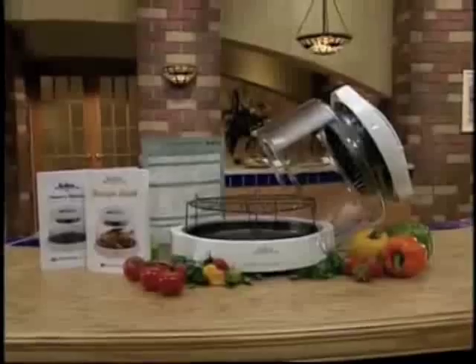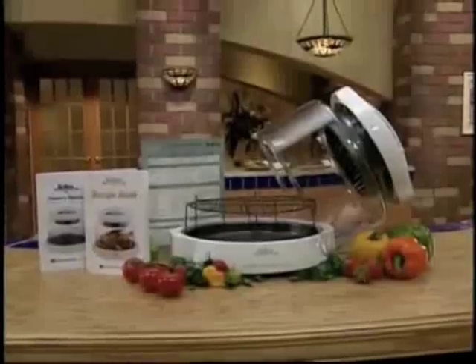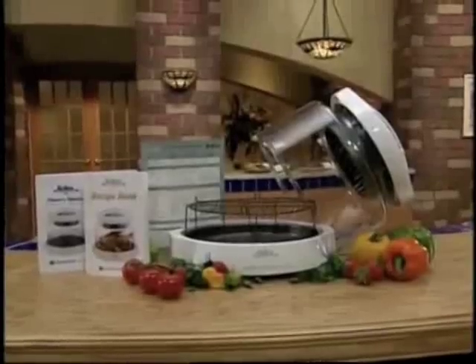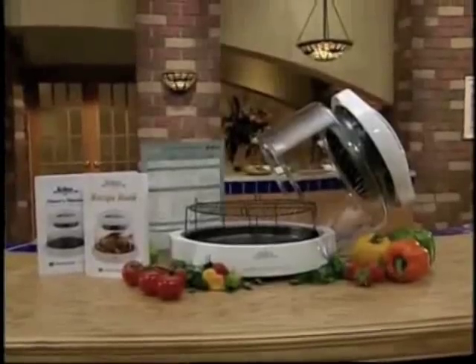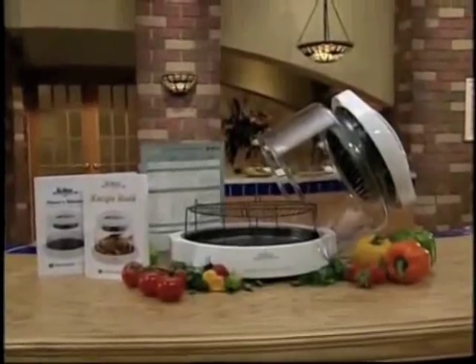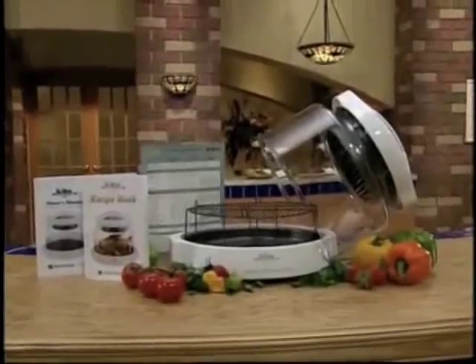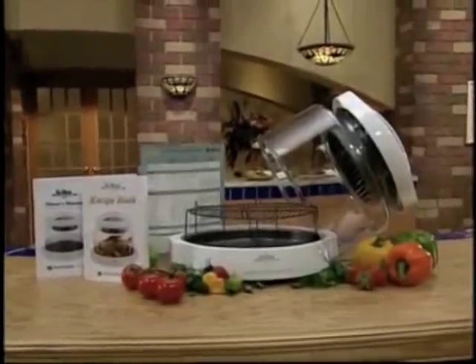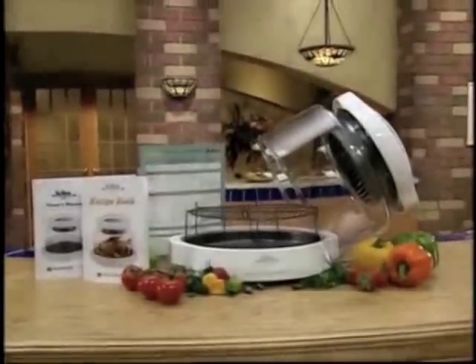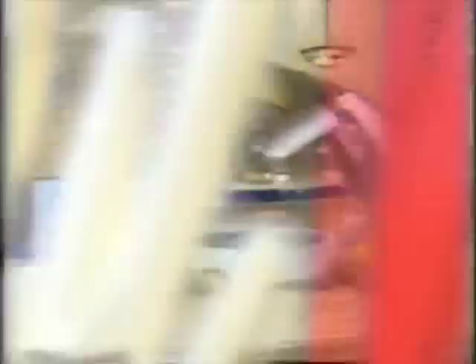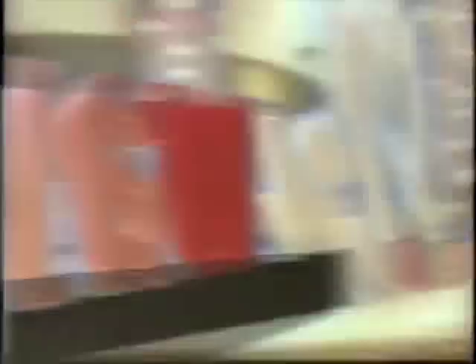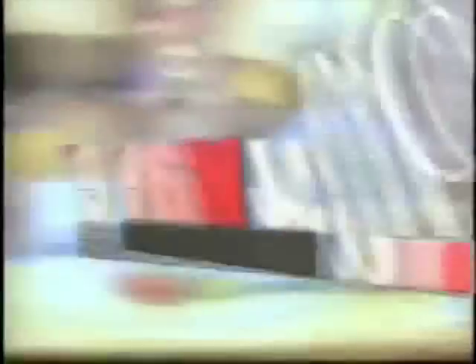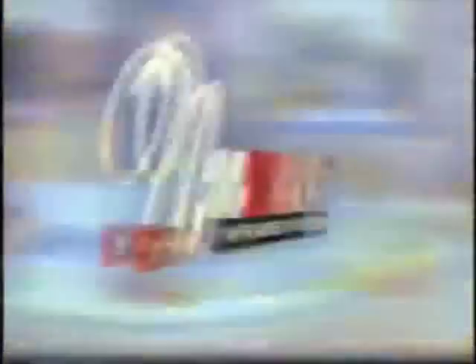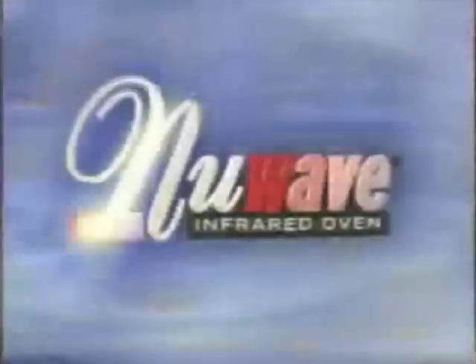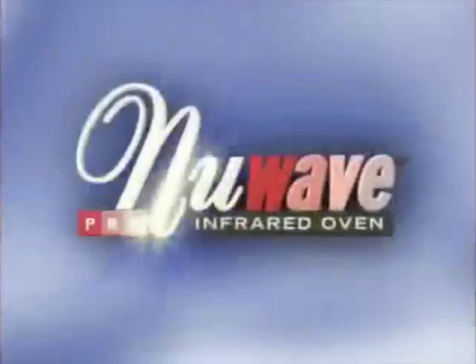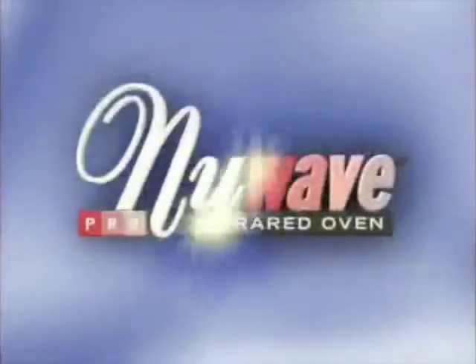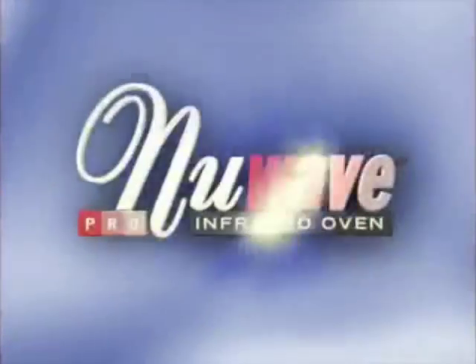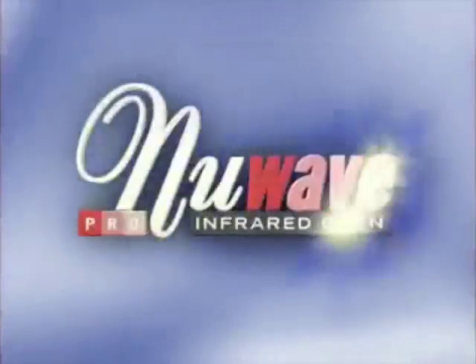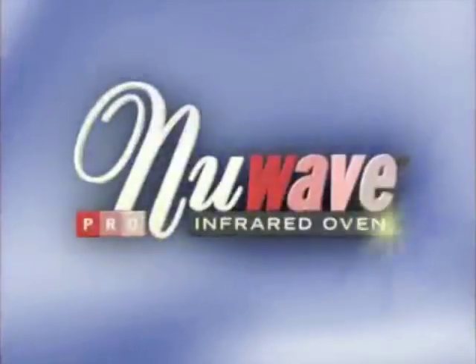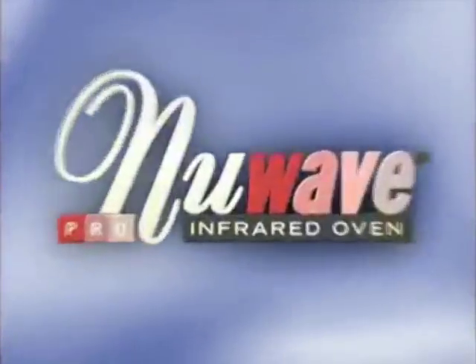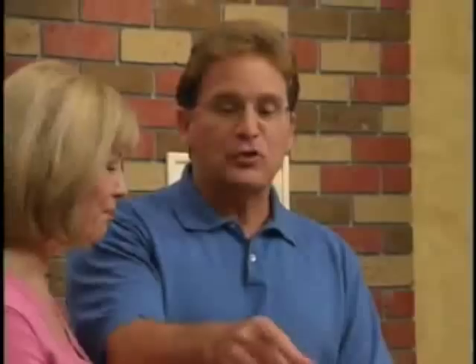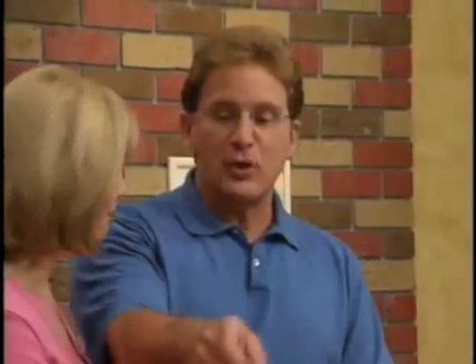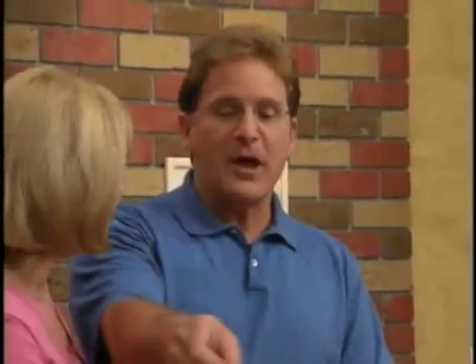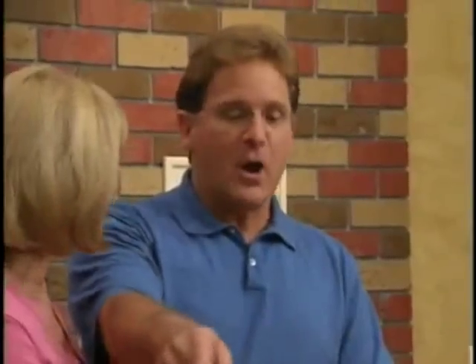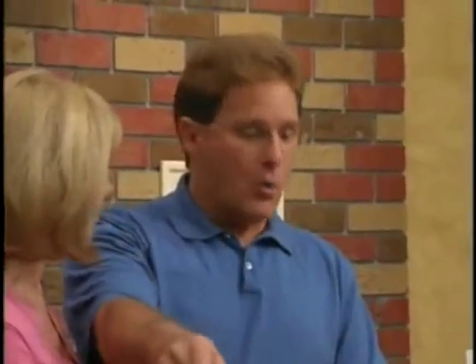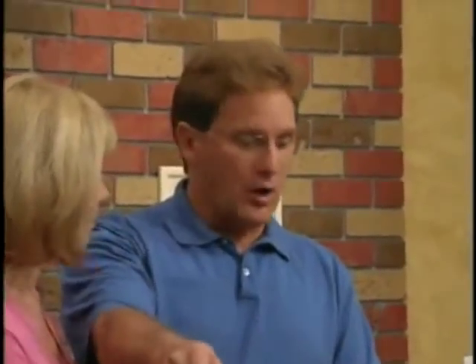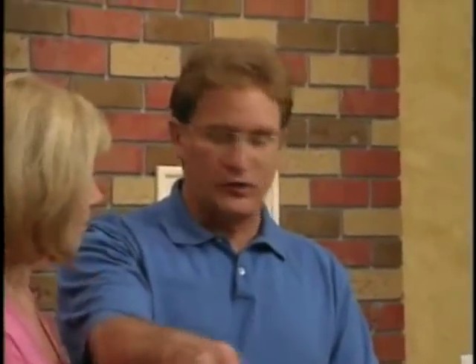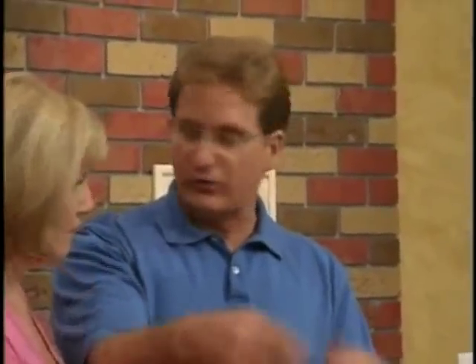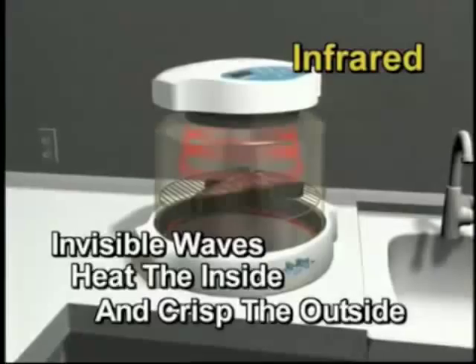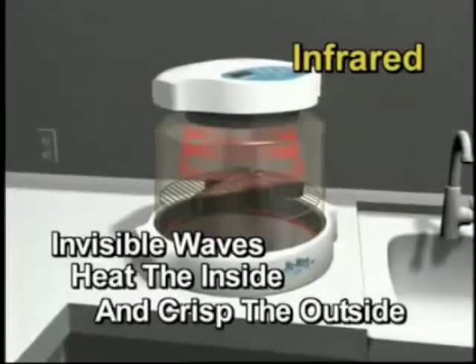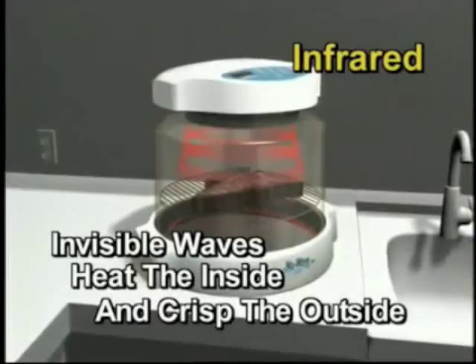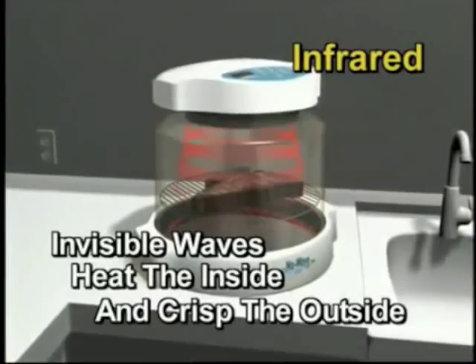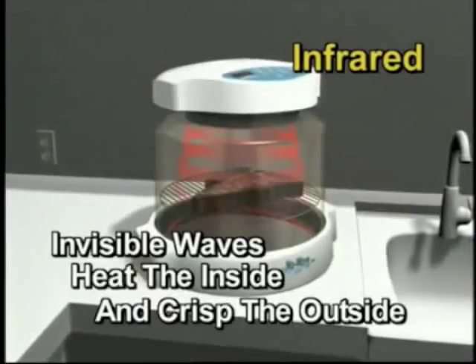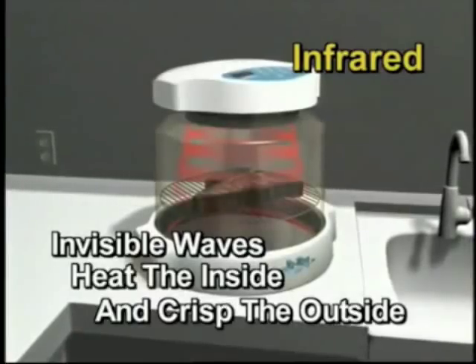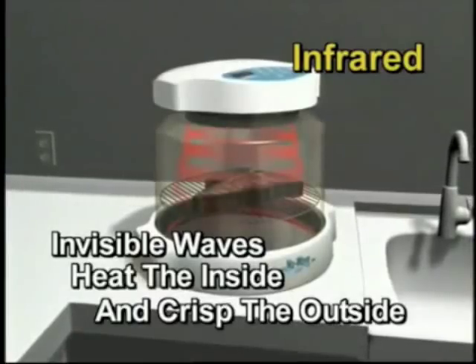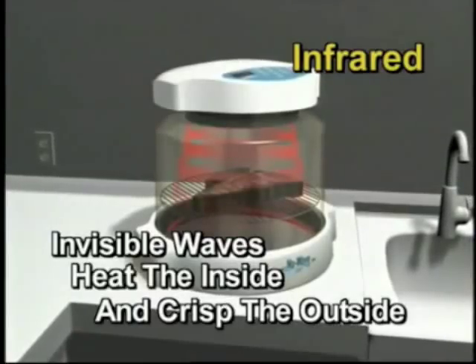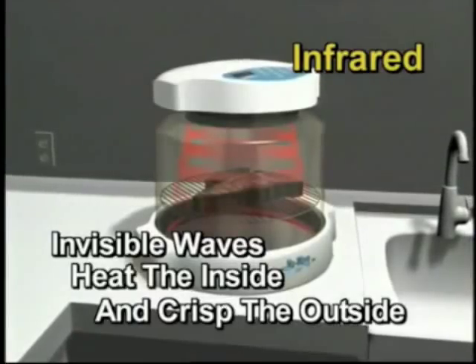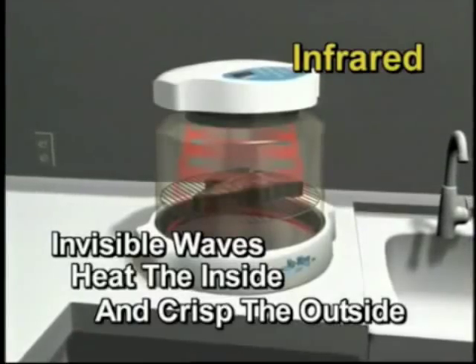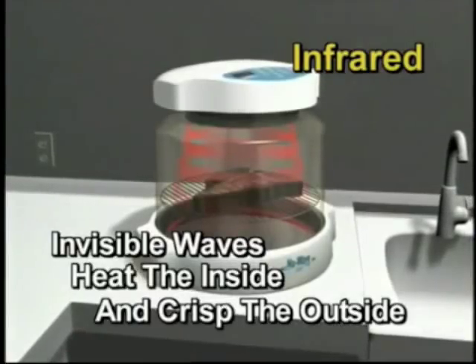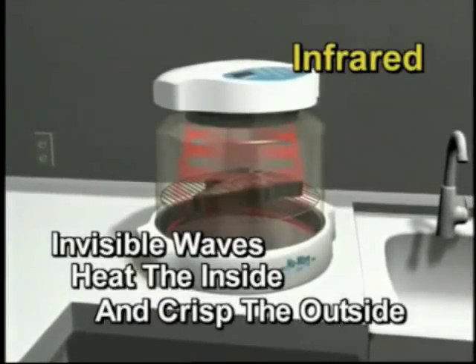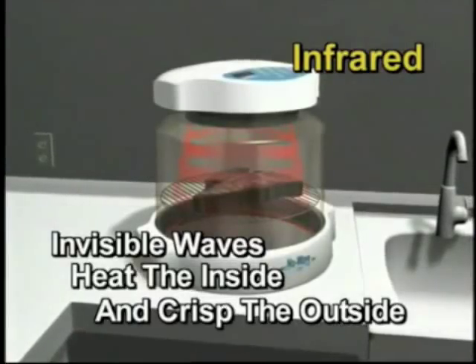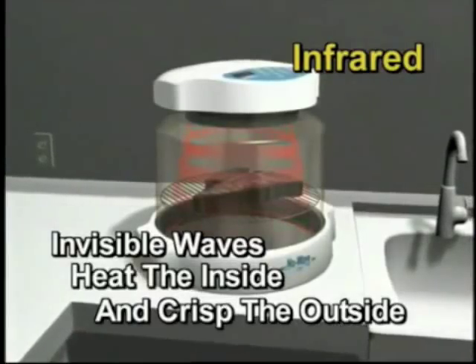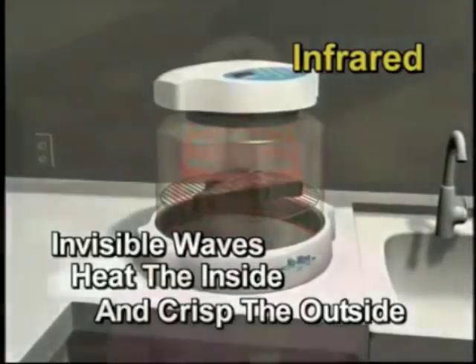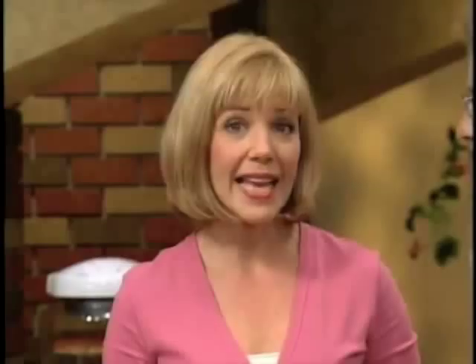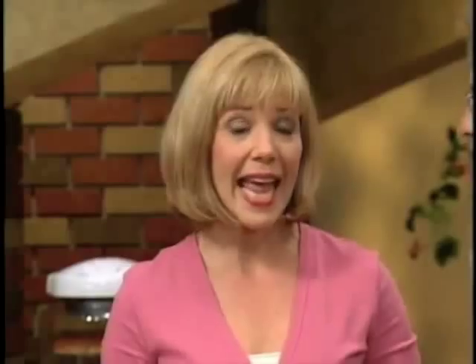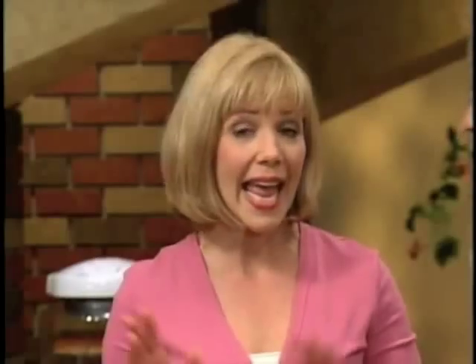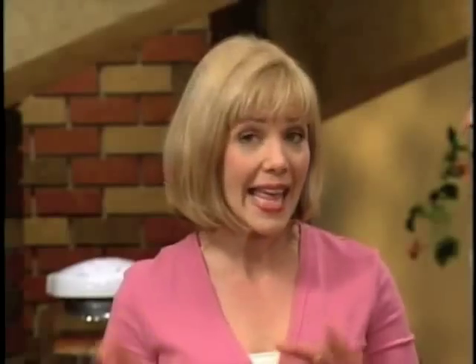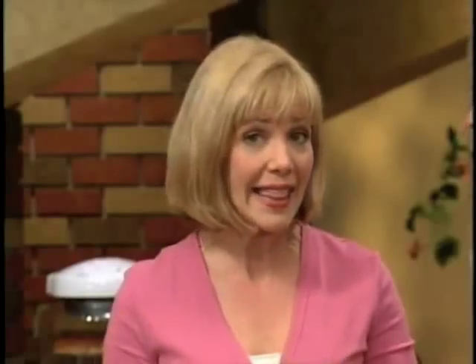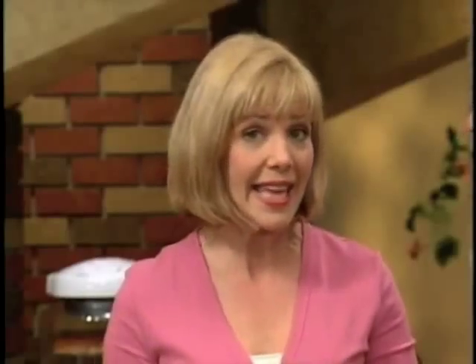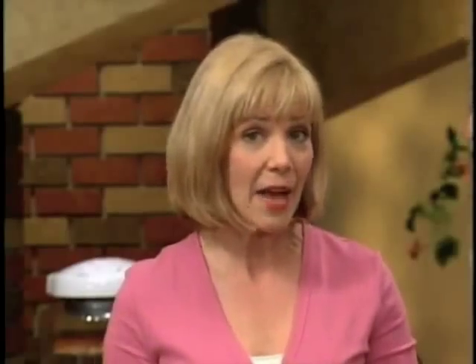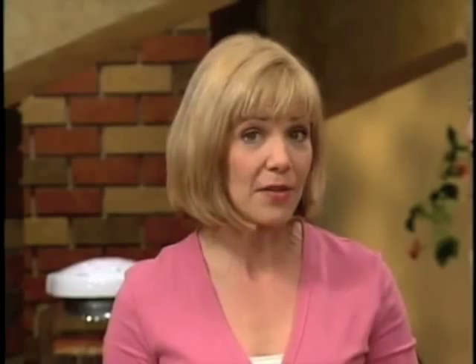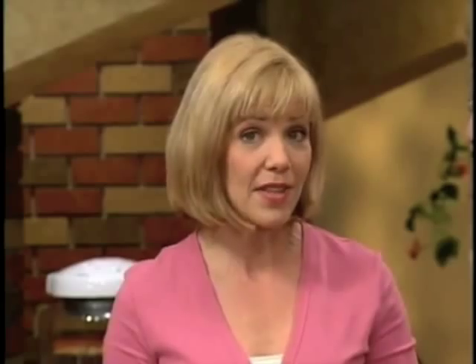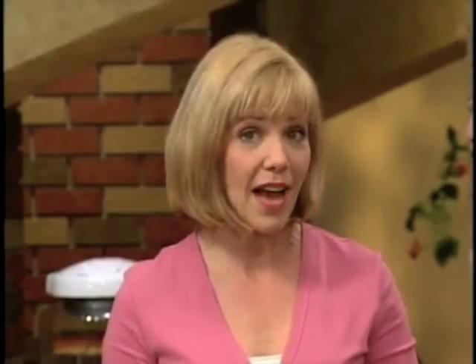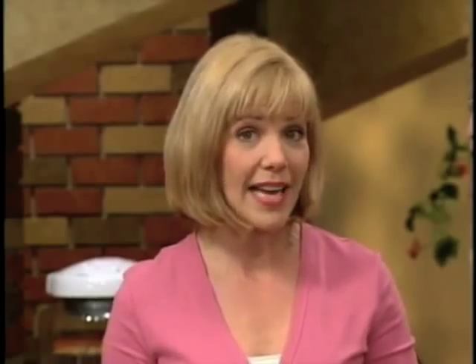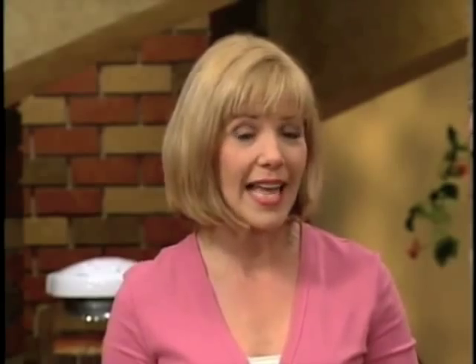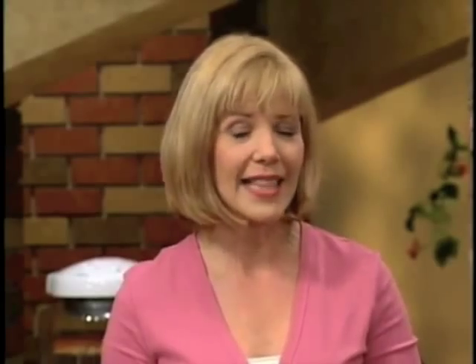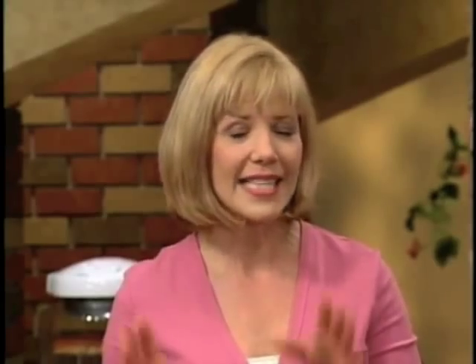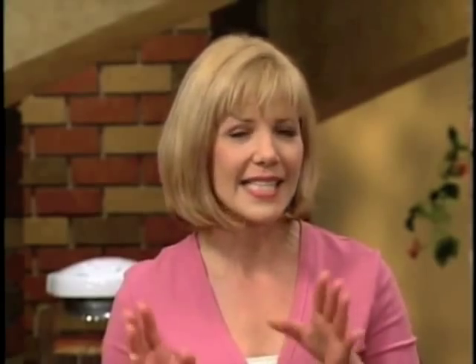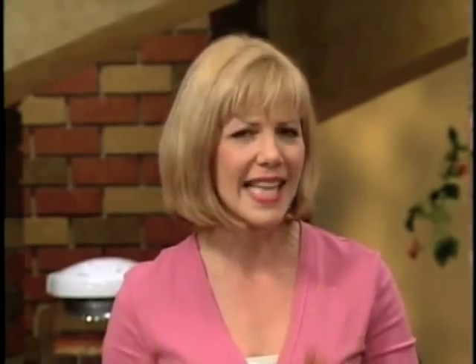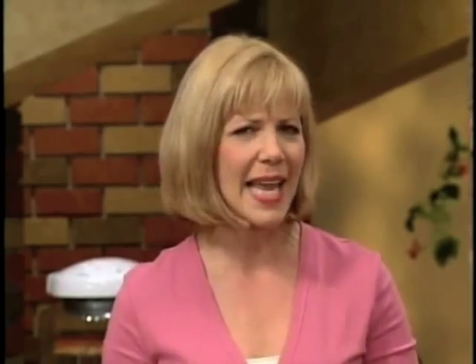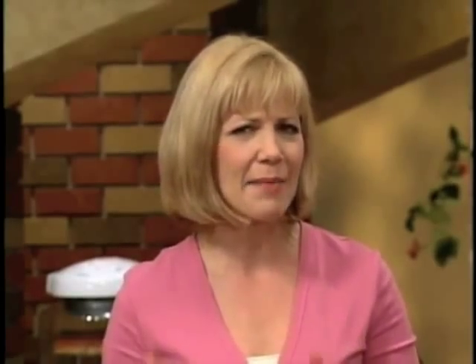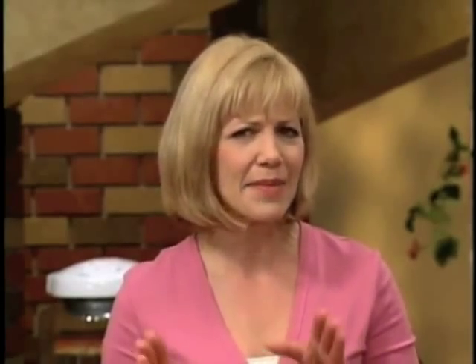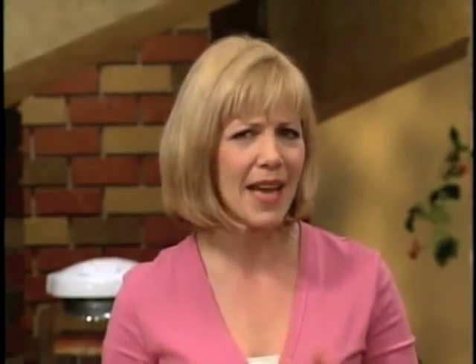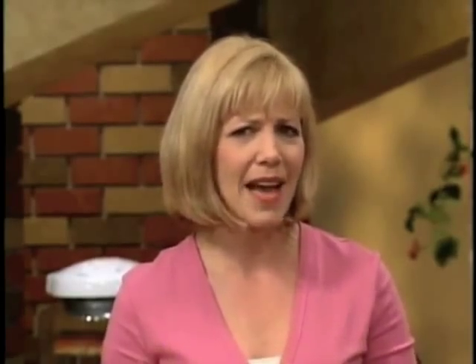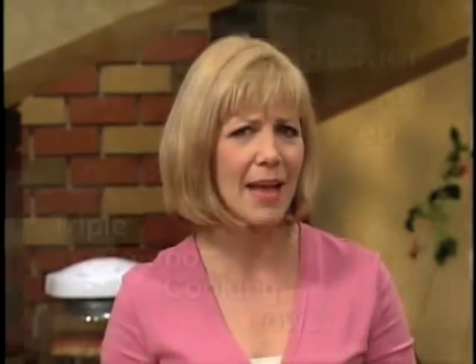The New Wave Oven Pro. Show me how it works. It penetrates to the inside and the outside at the same time.